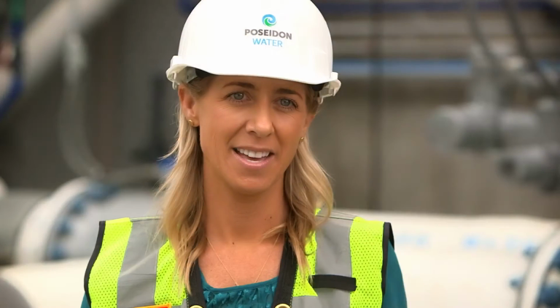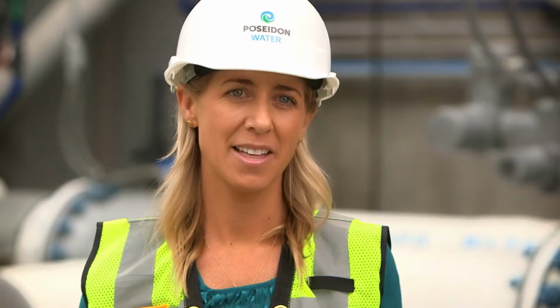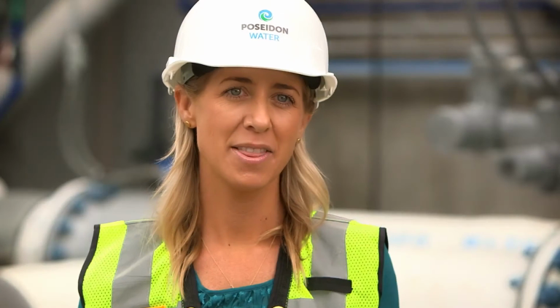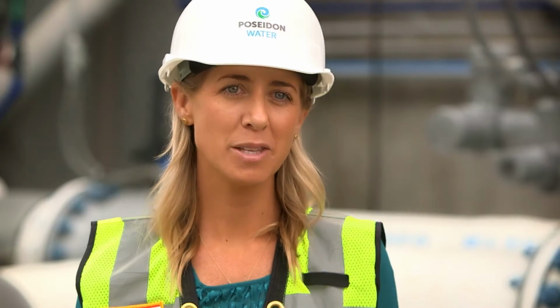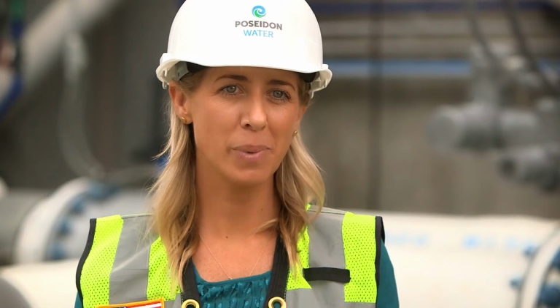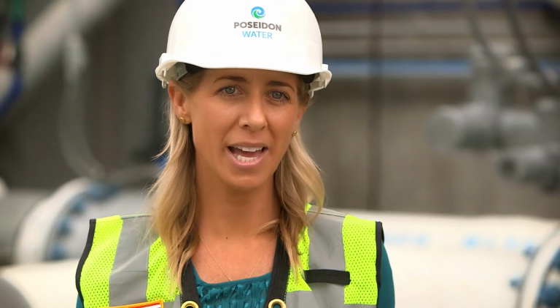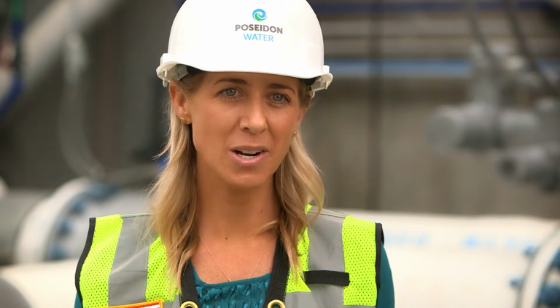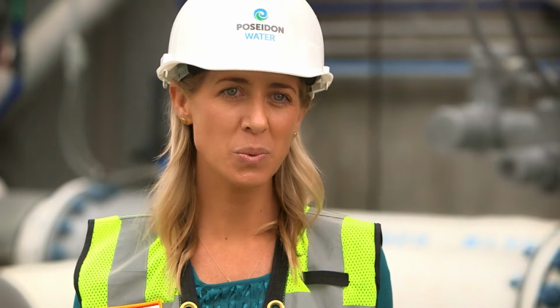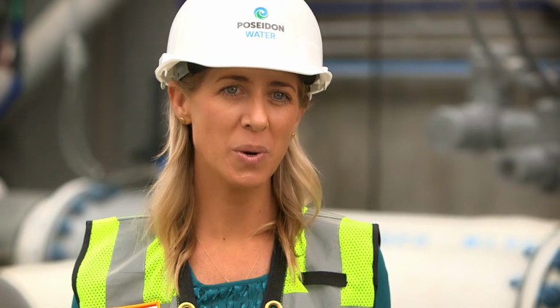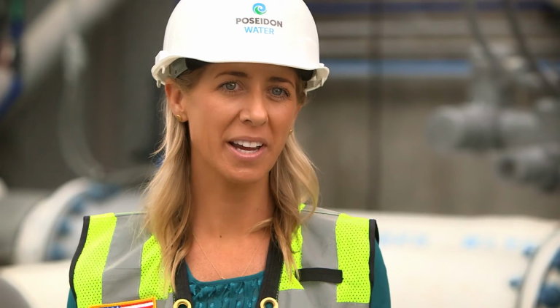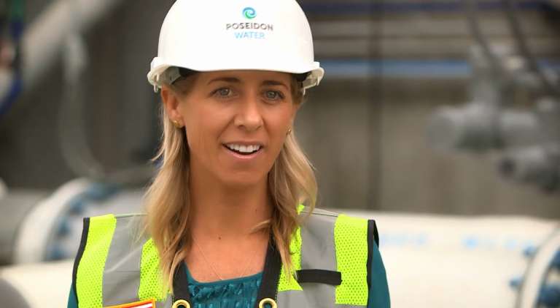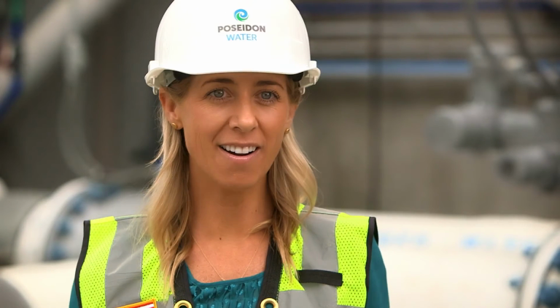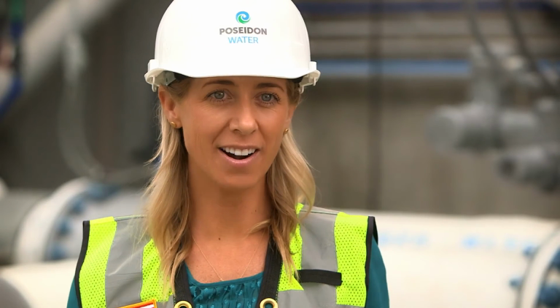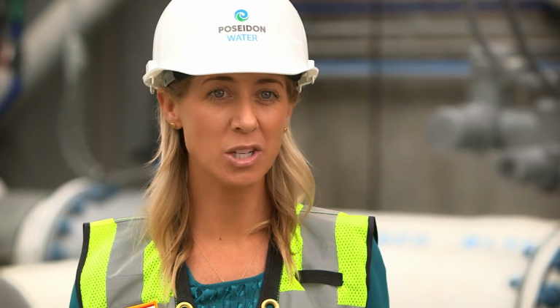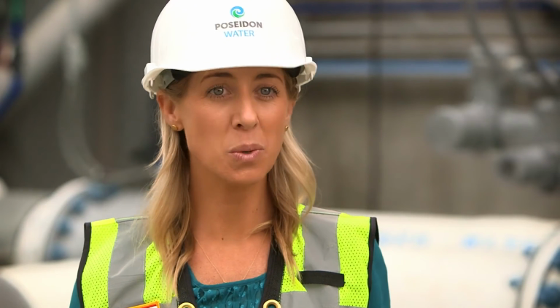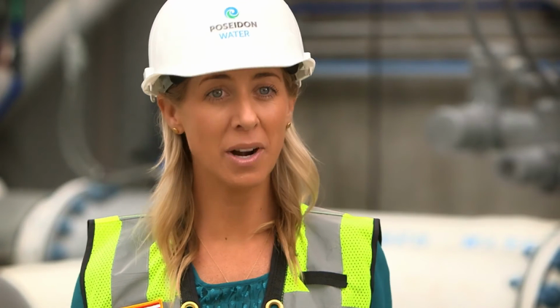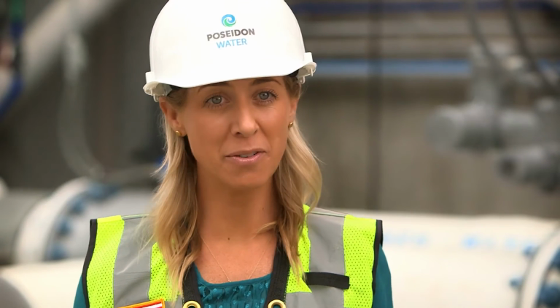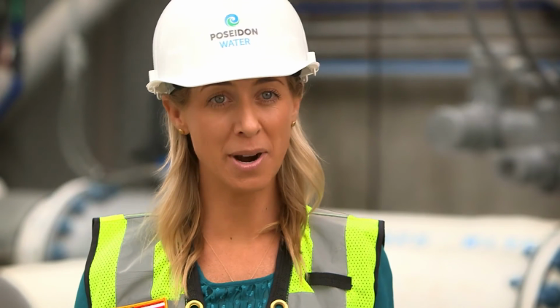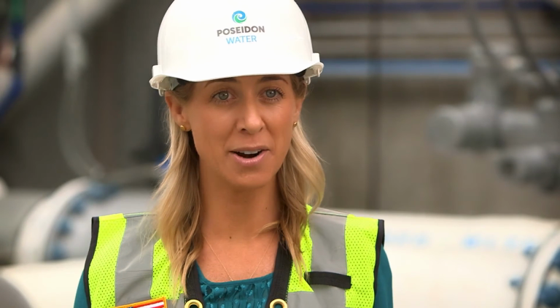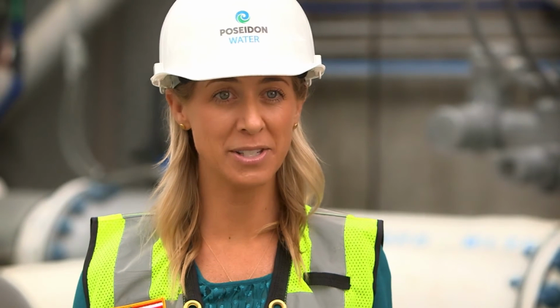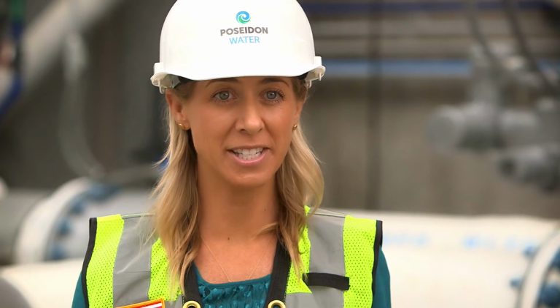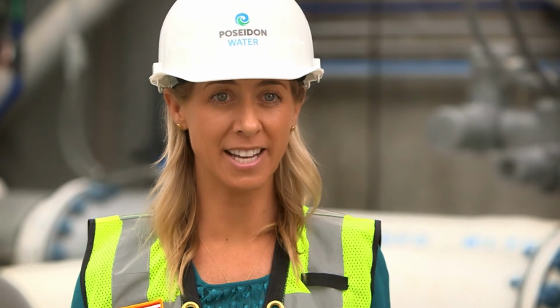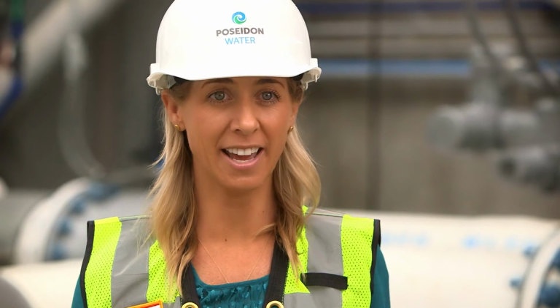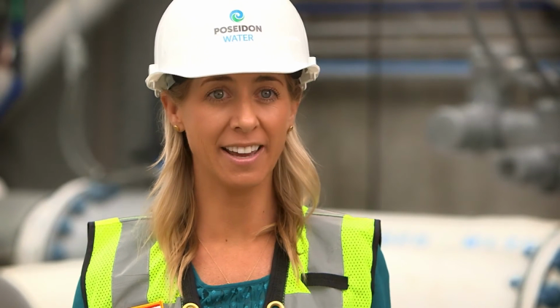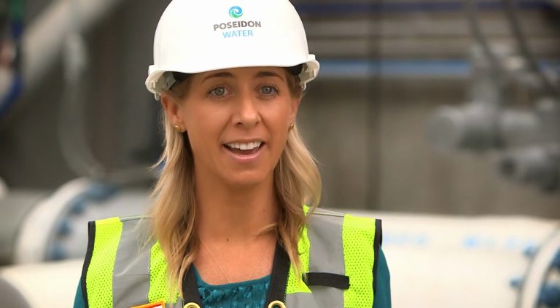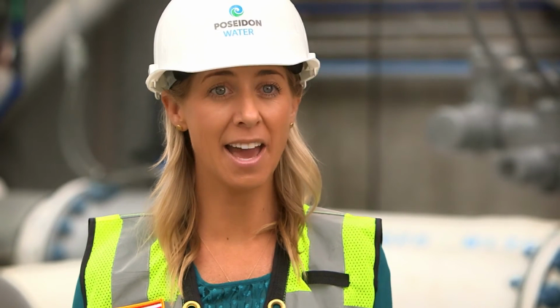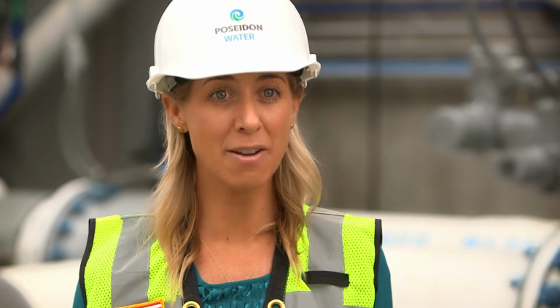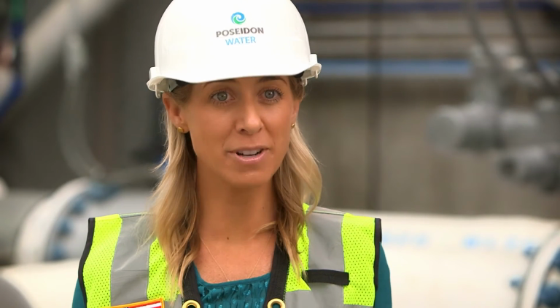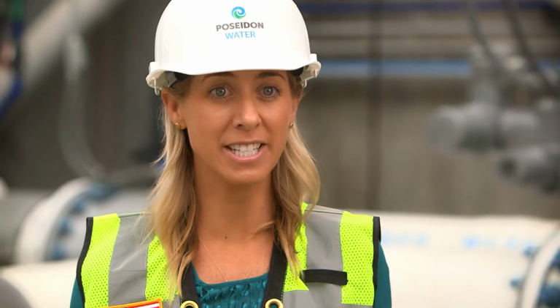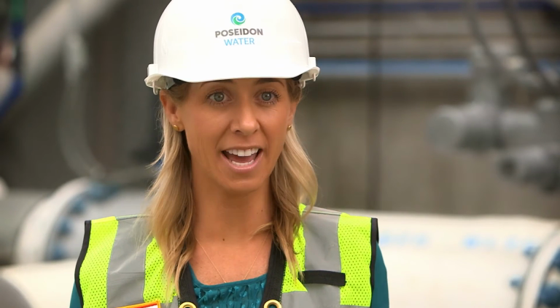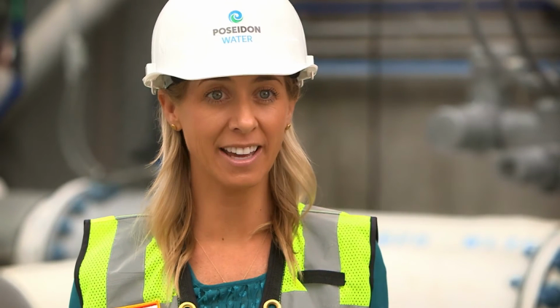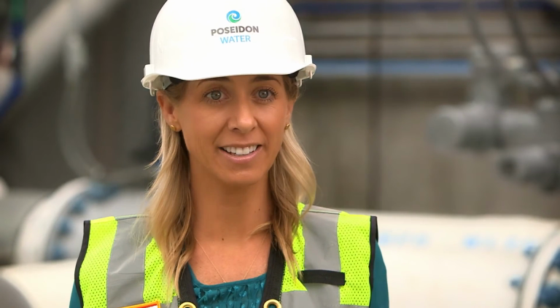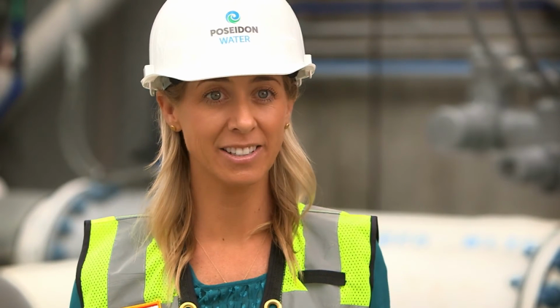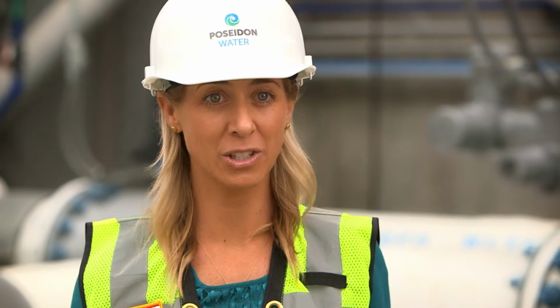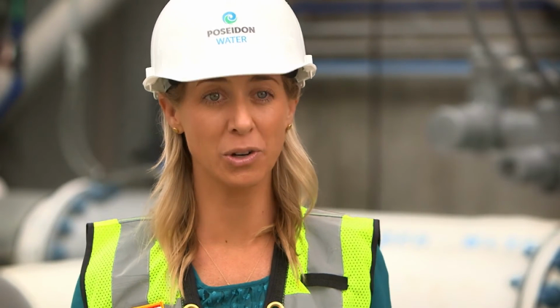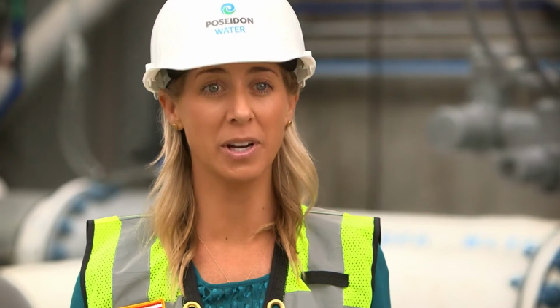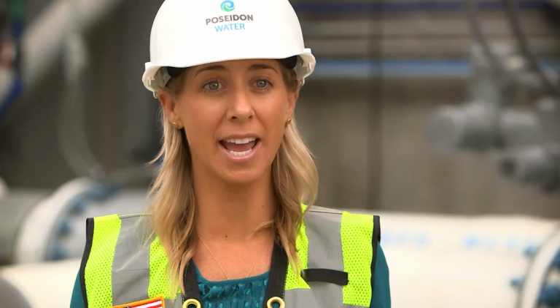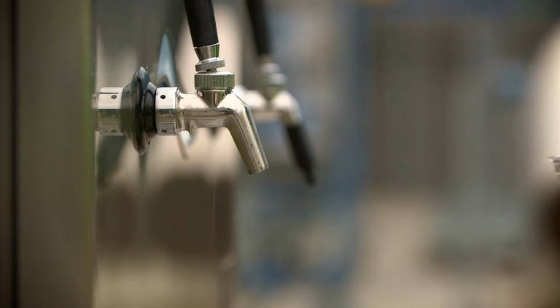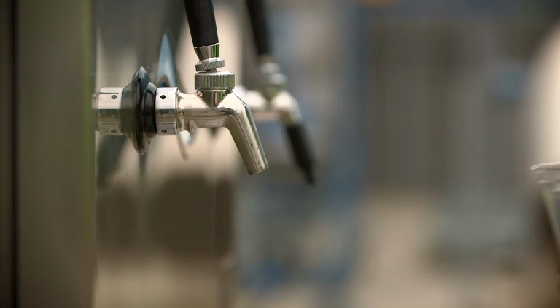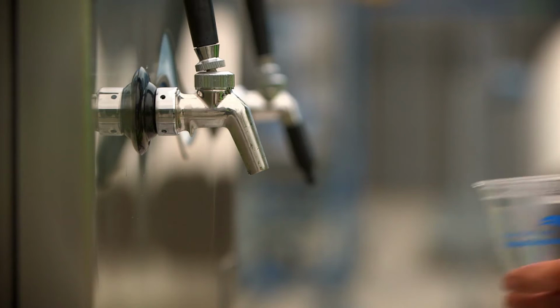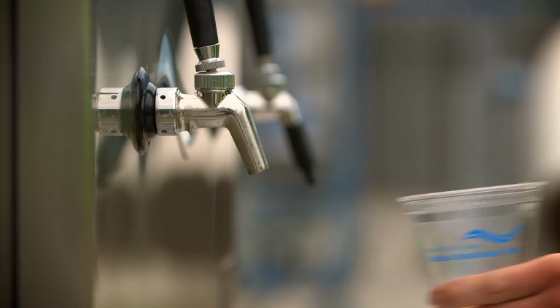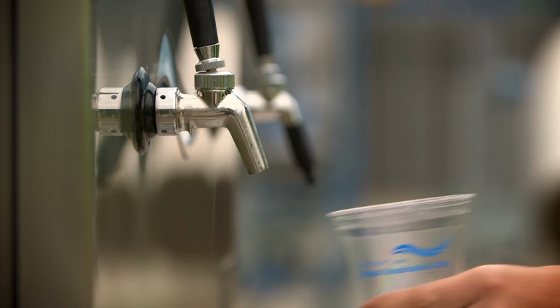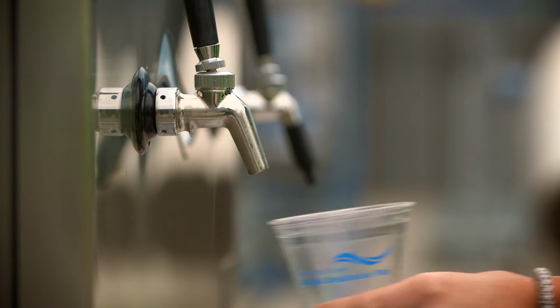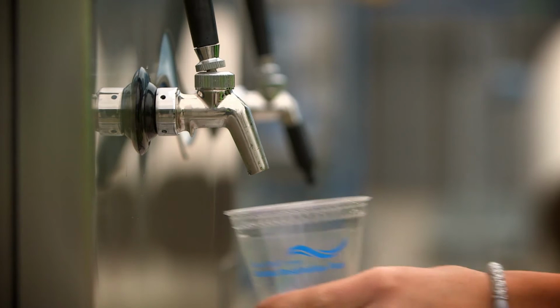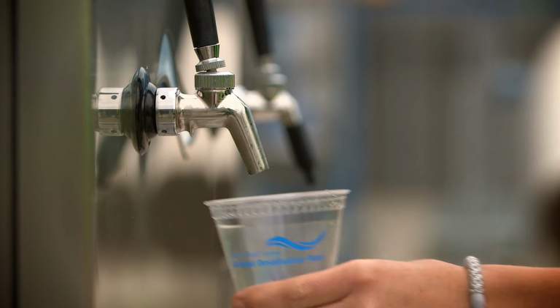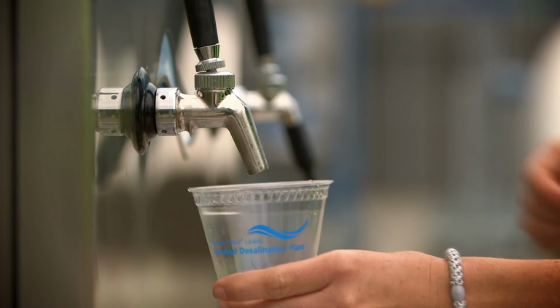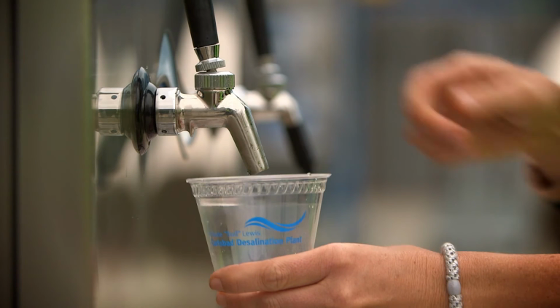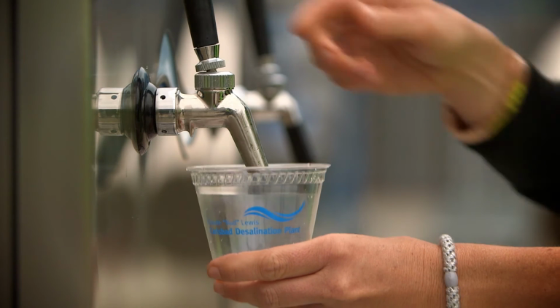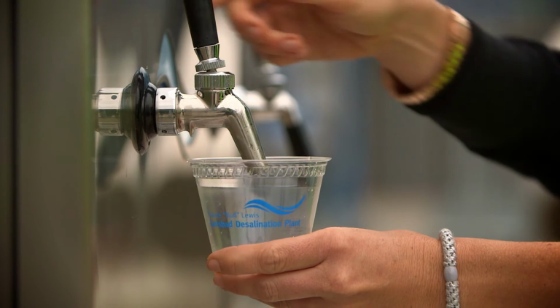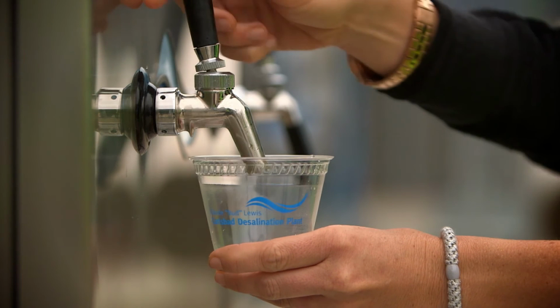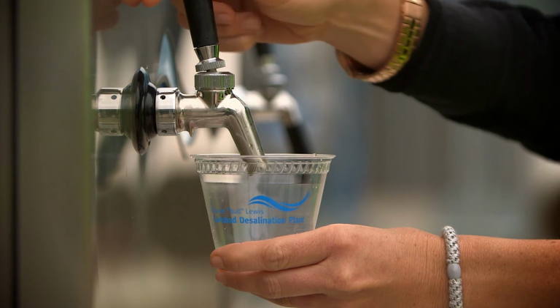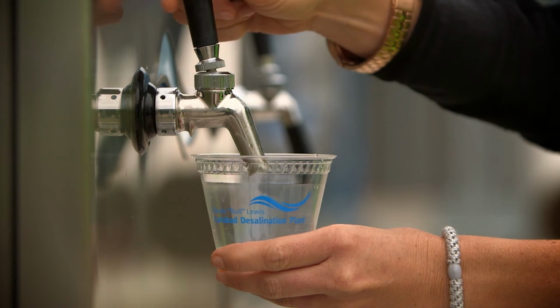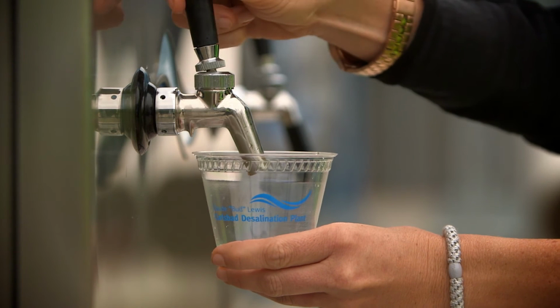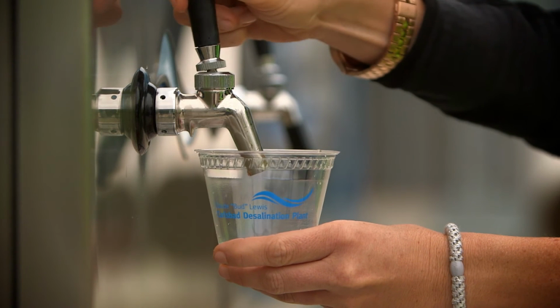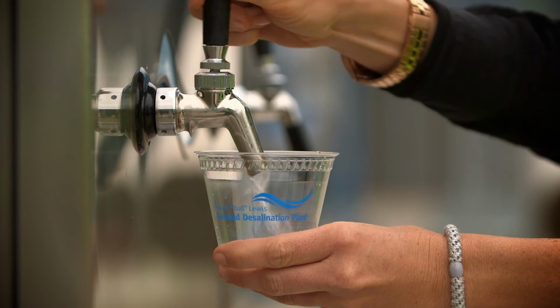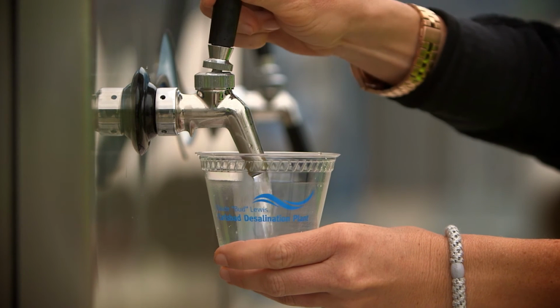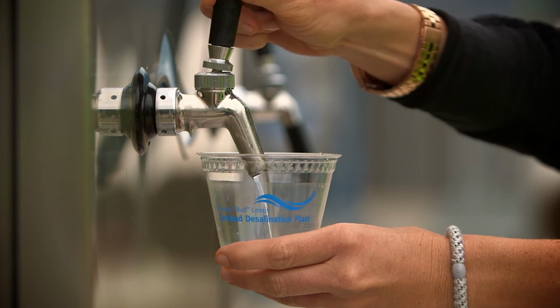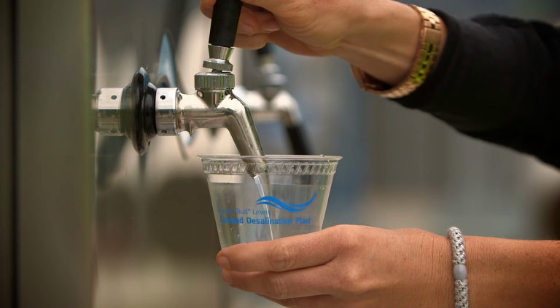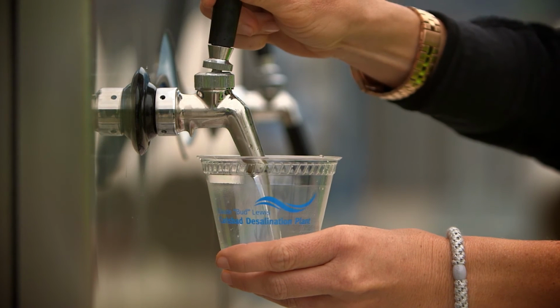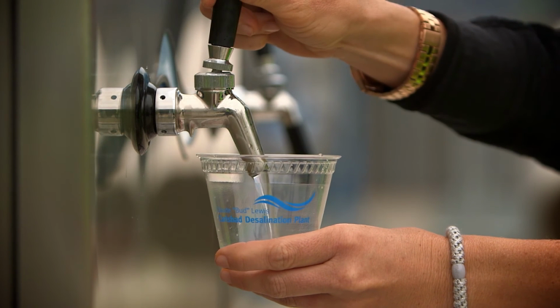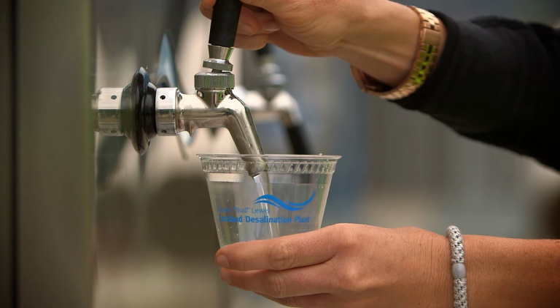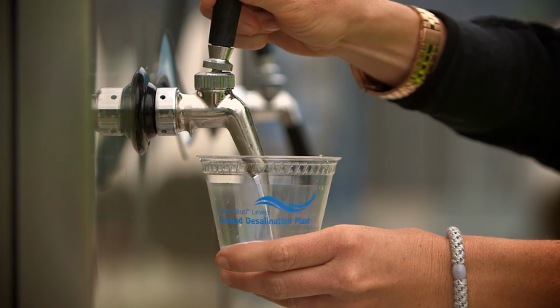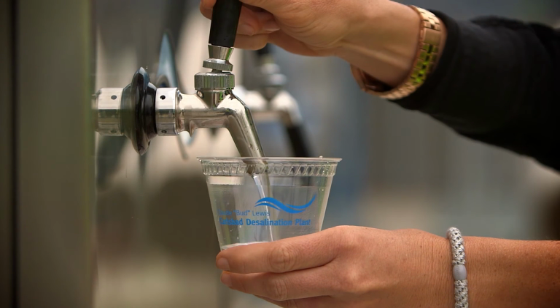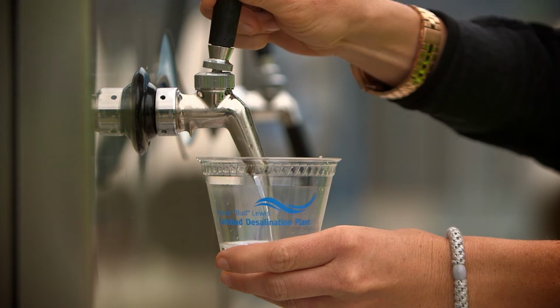This plant is working hard 24 hours a day, every day, to turn an endless supply from the ocean into drinking water for San Diego.